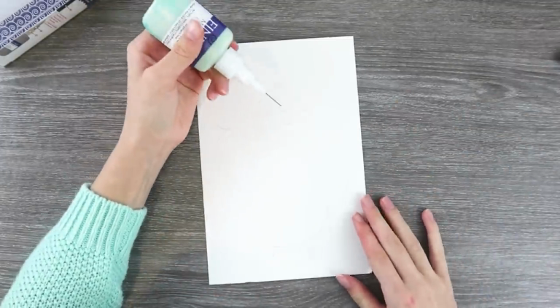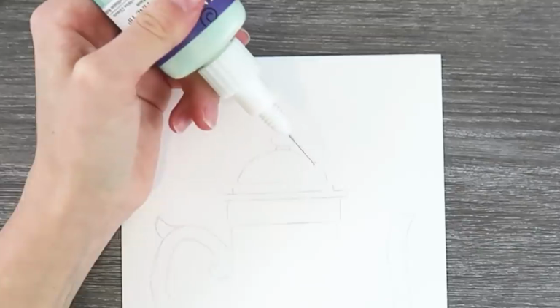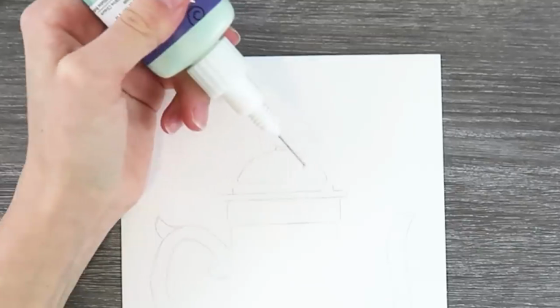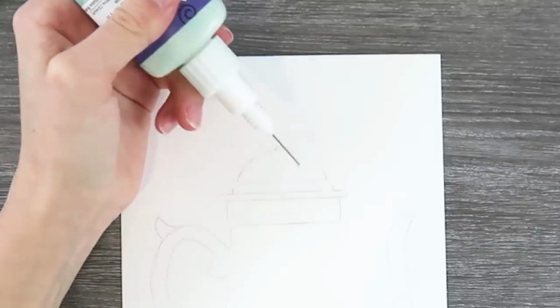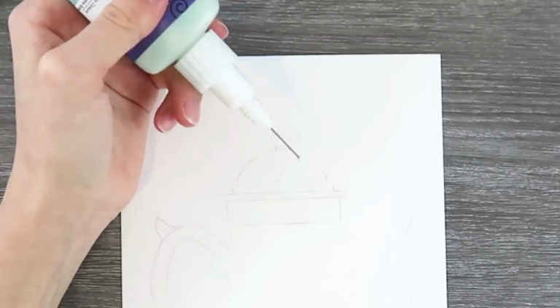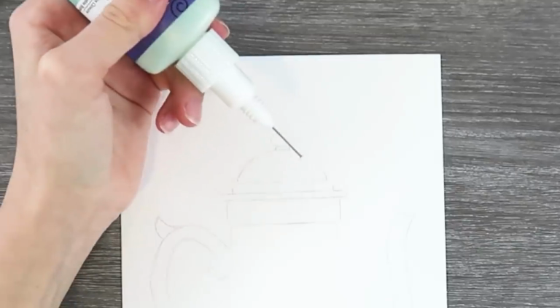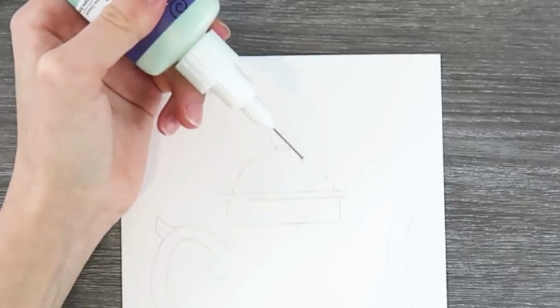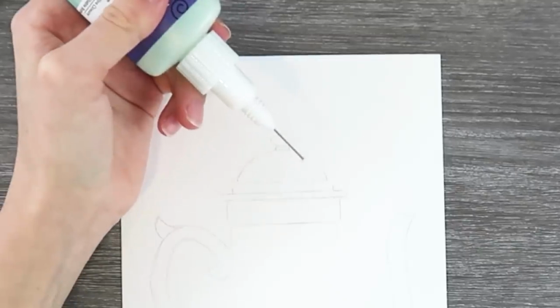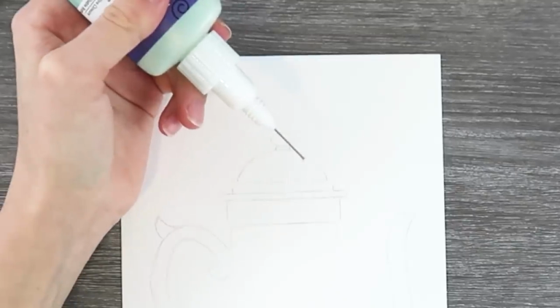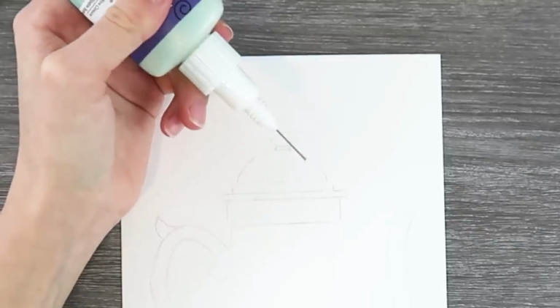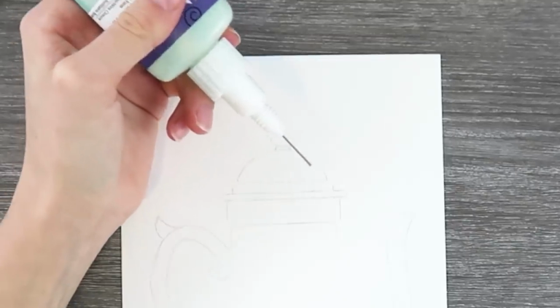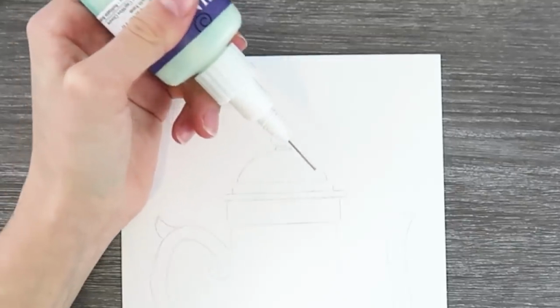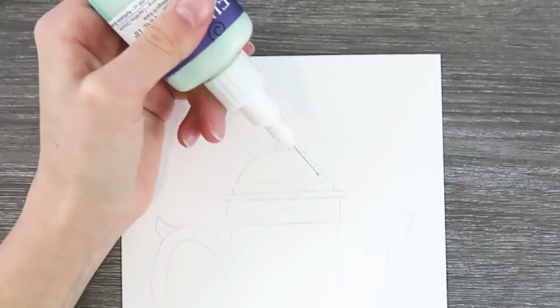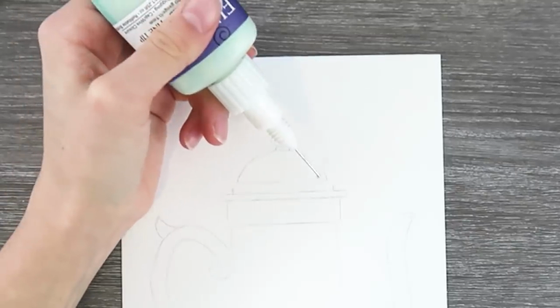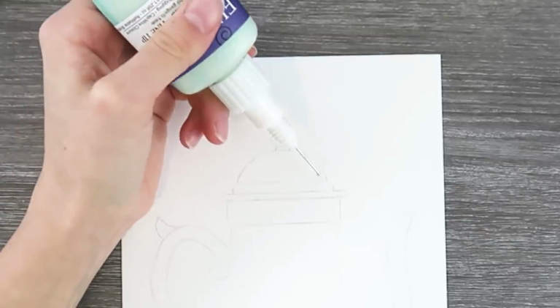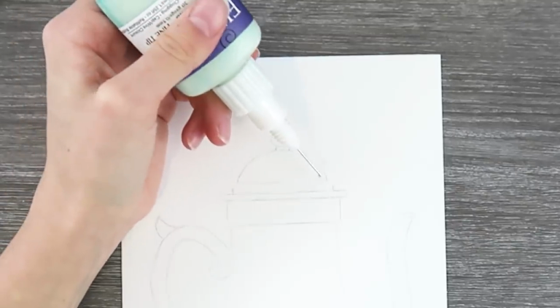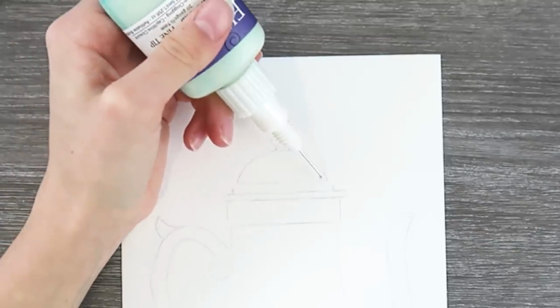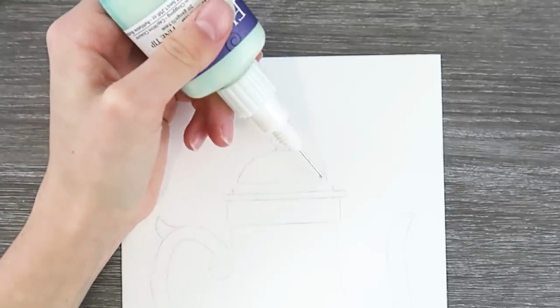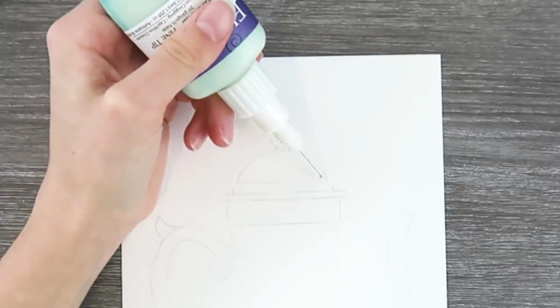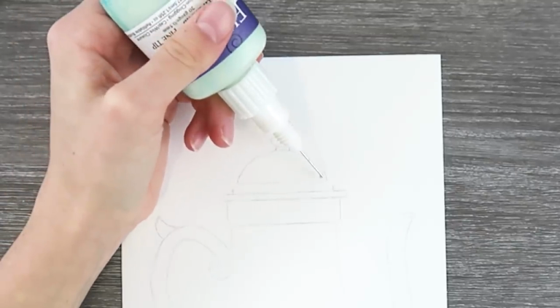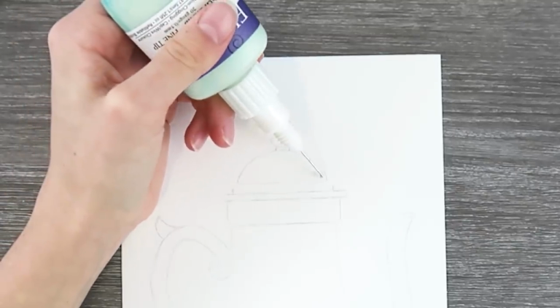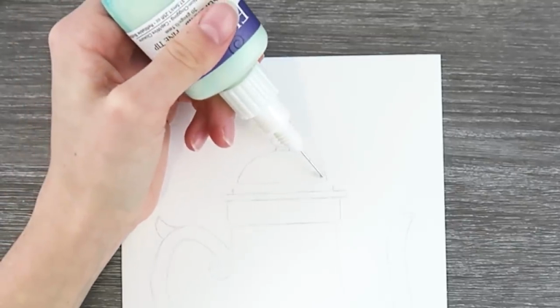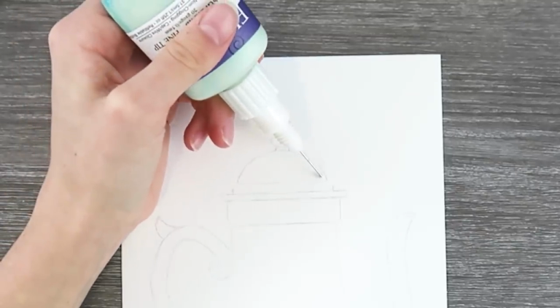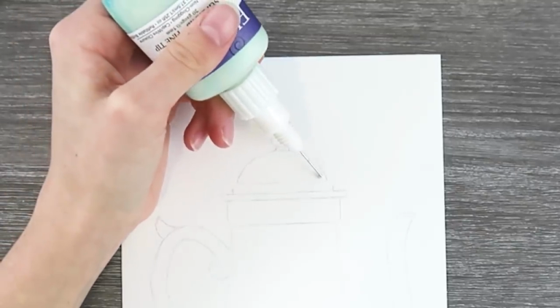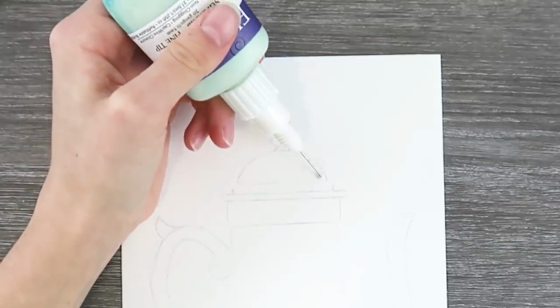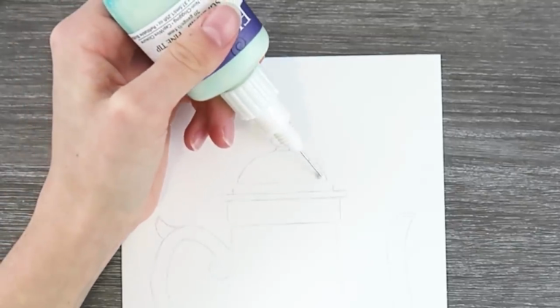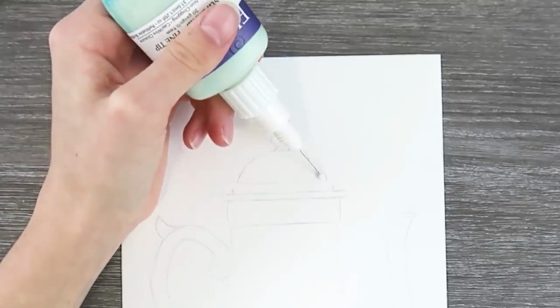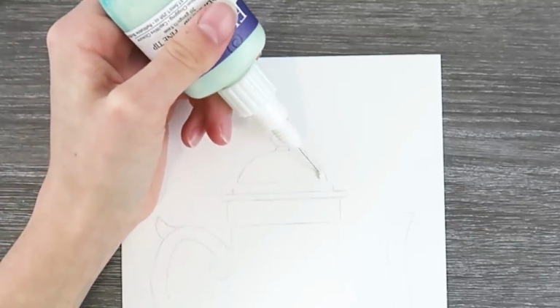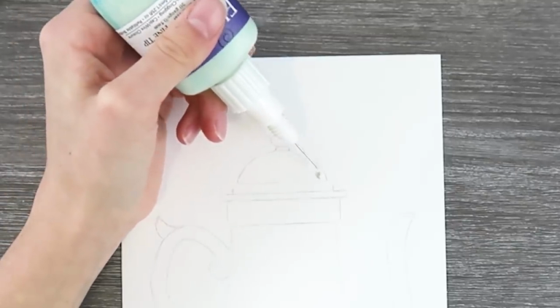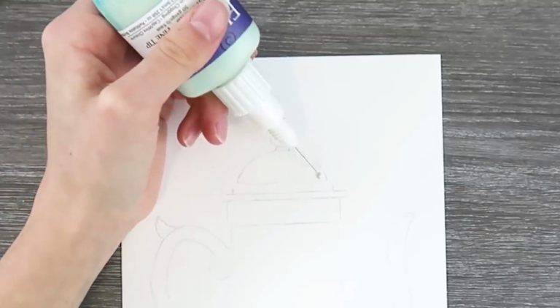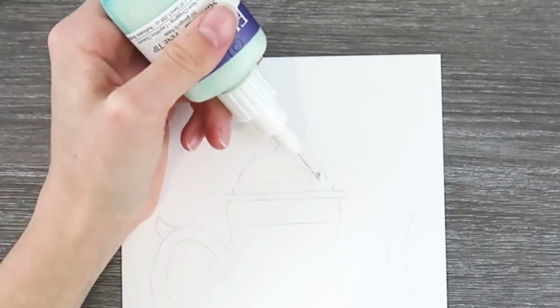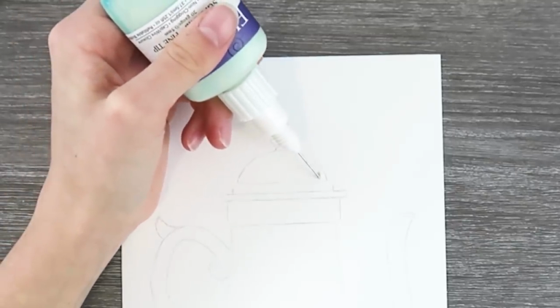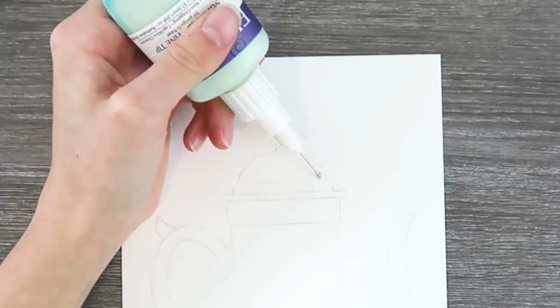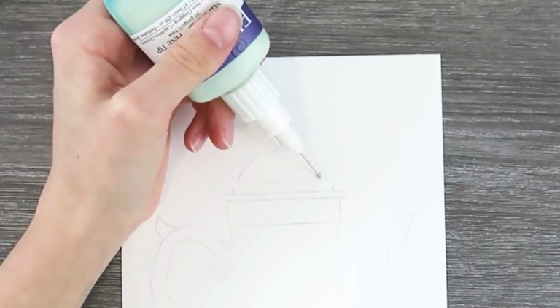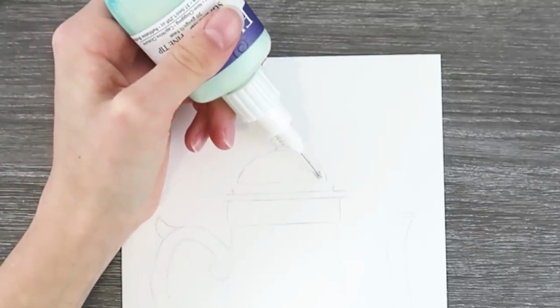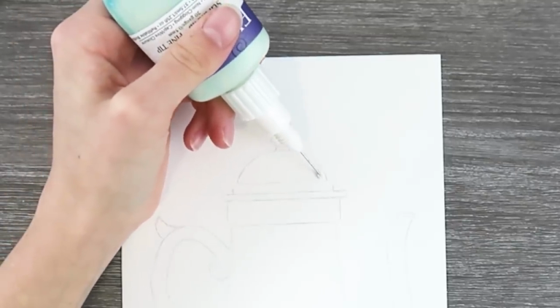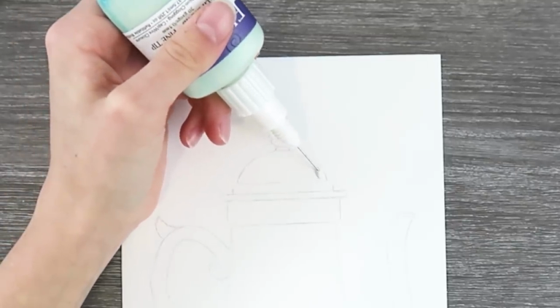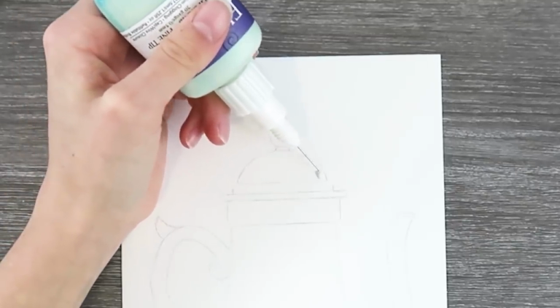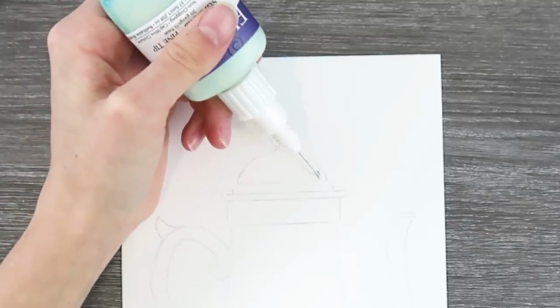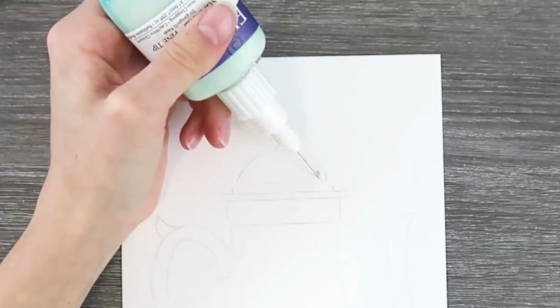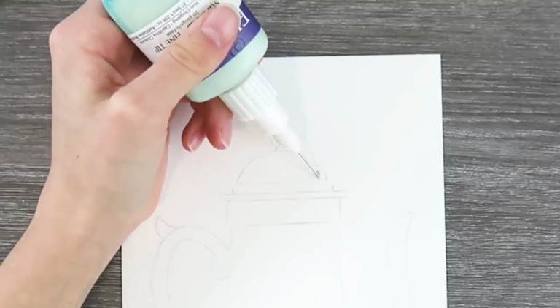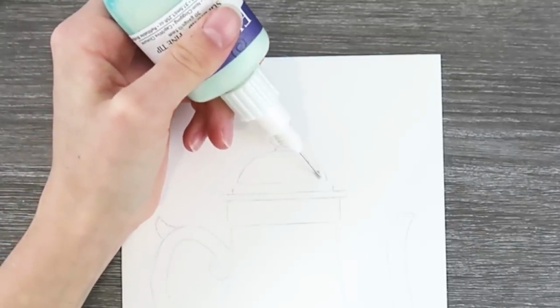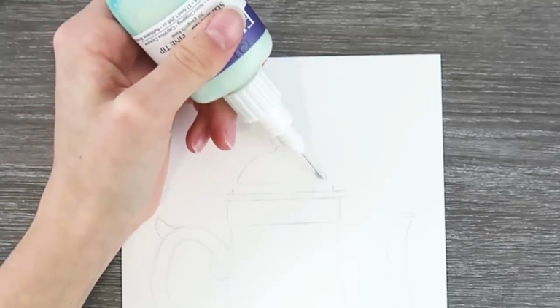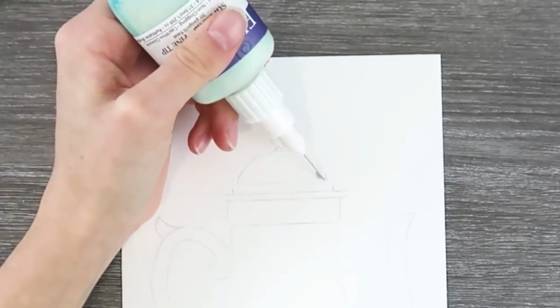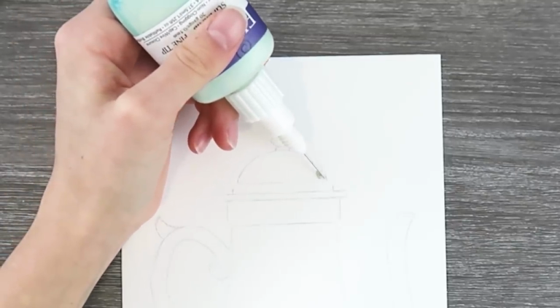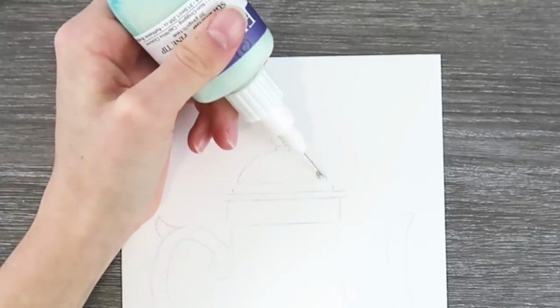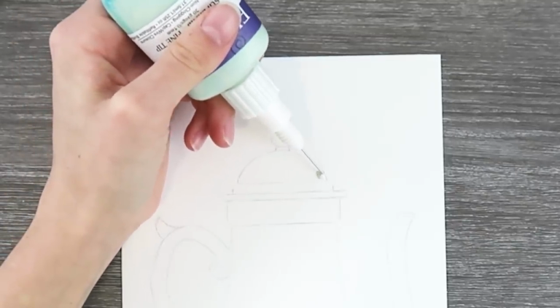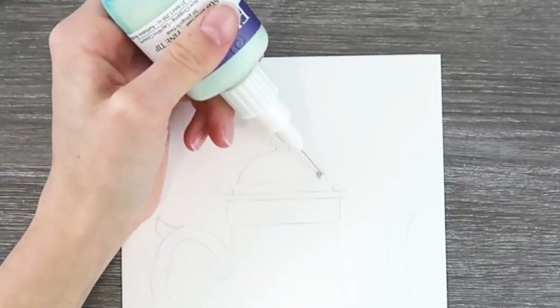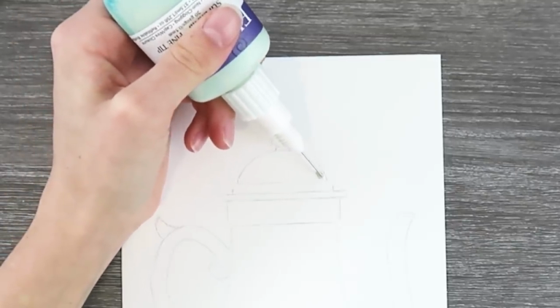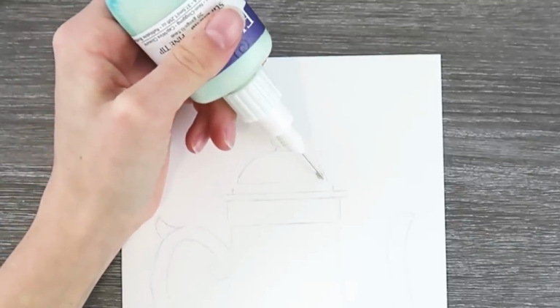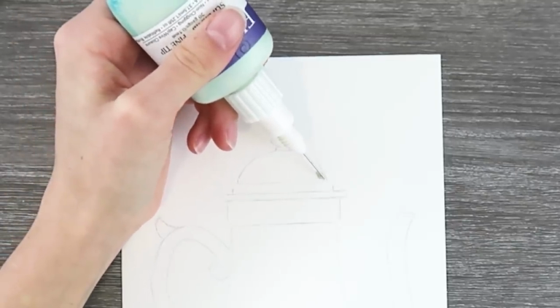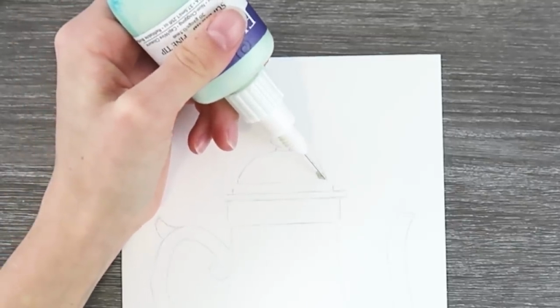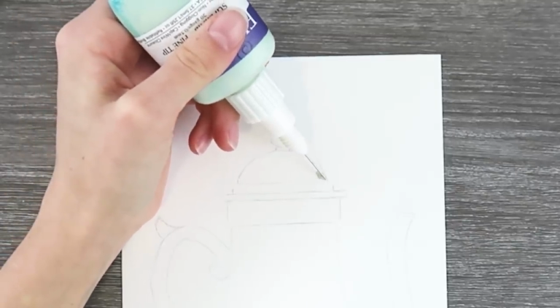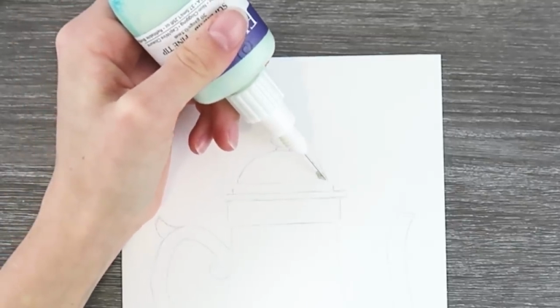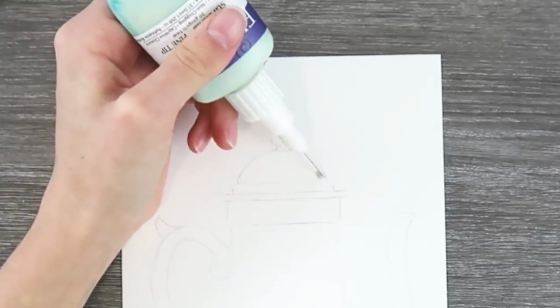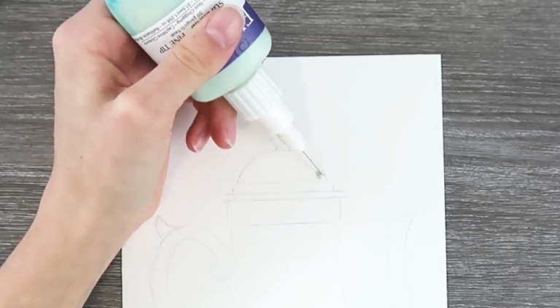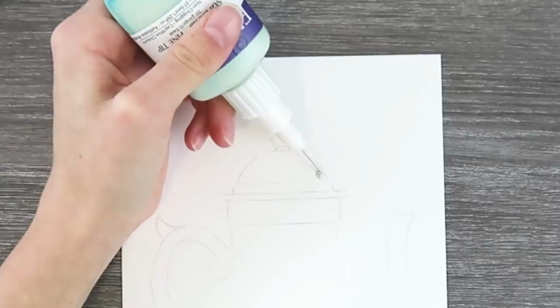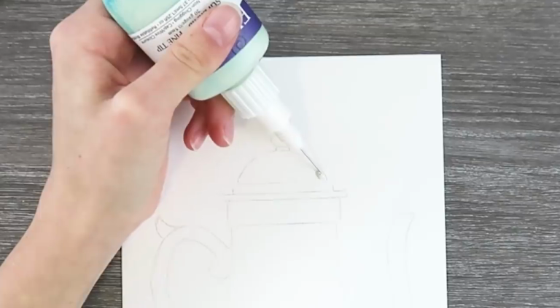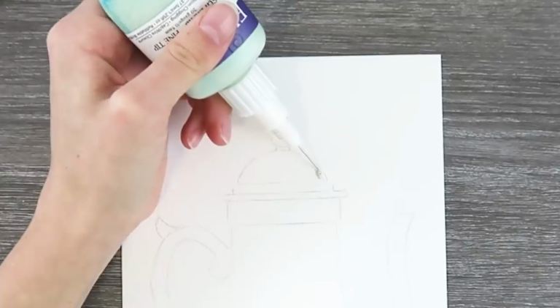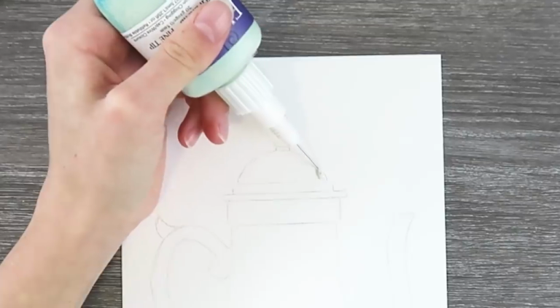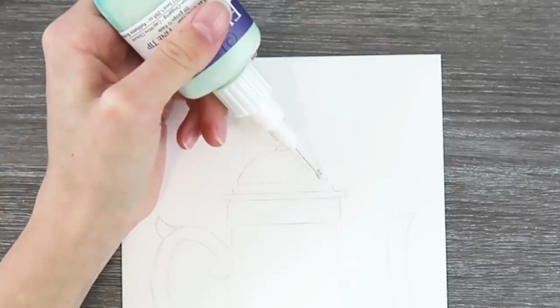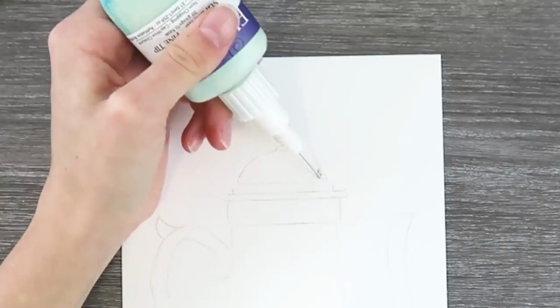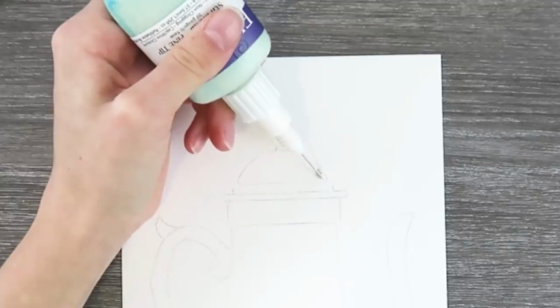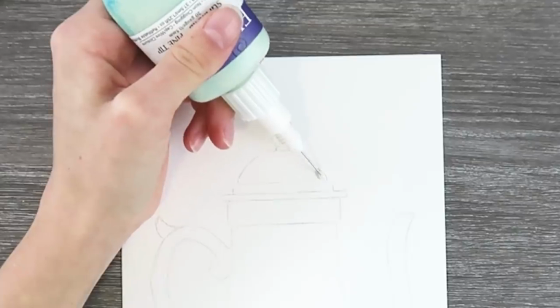Oh my goodness, I already... okay. Will it take my pencil off? Do I cover the whole thing?